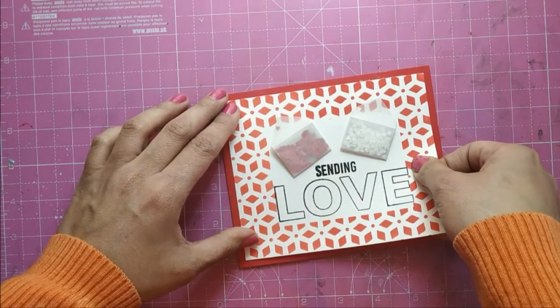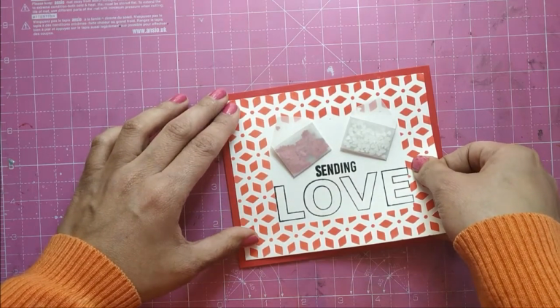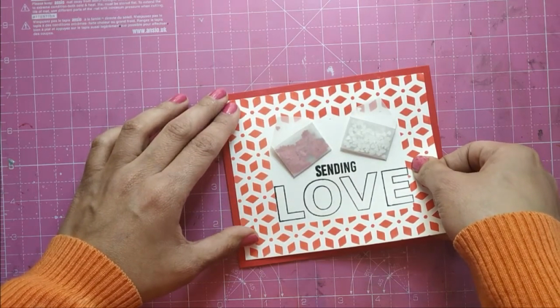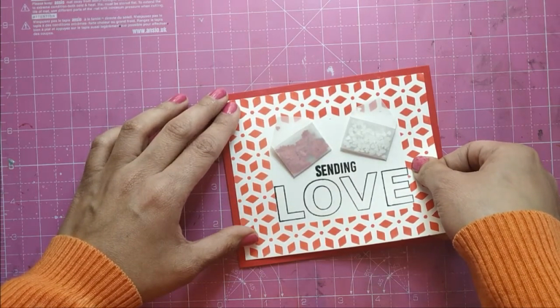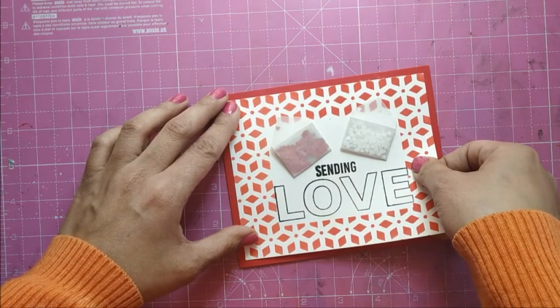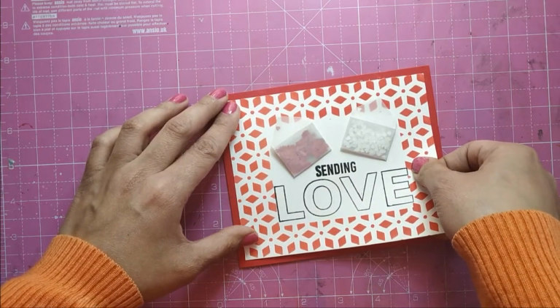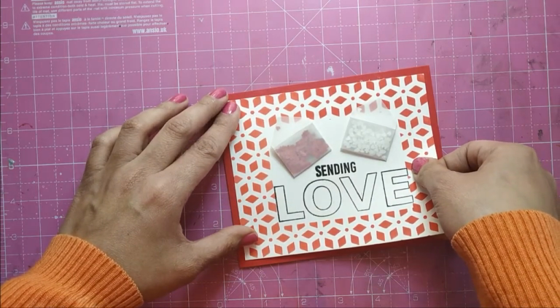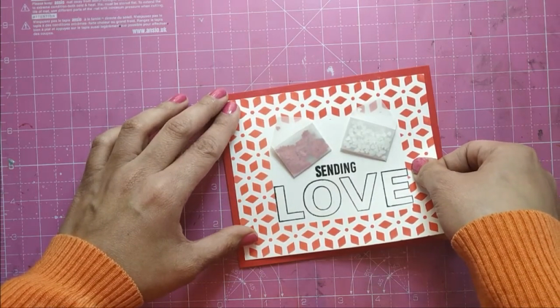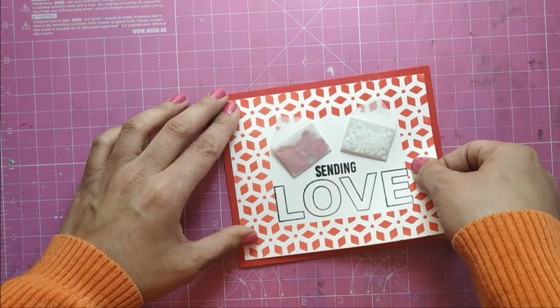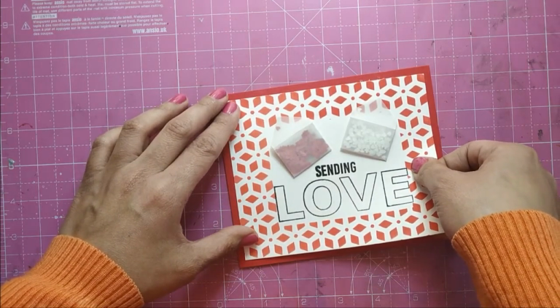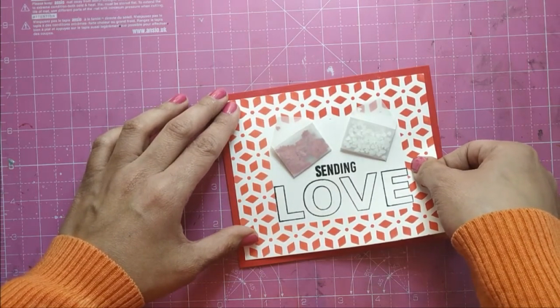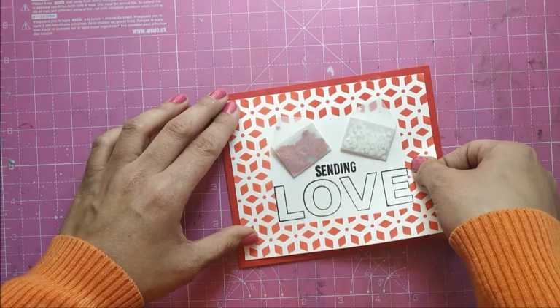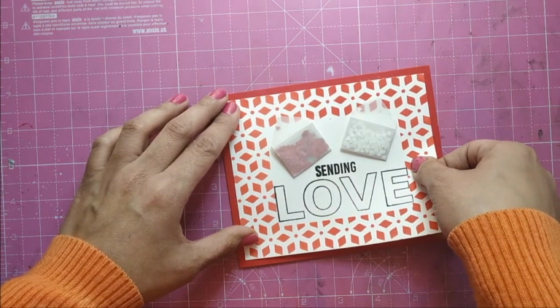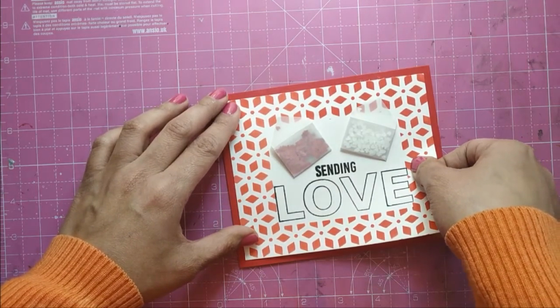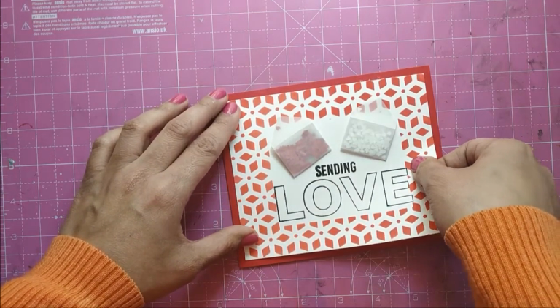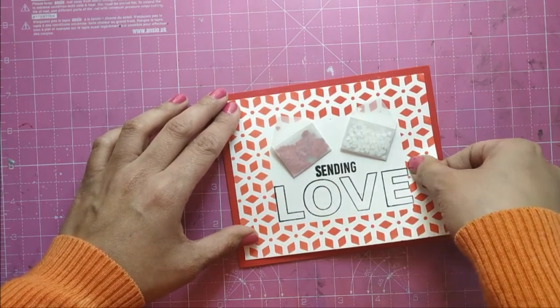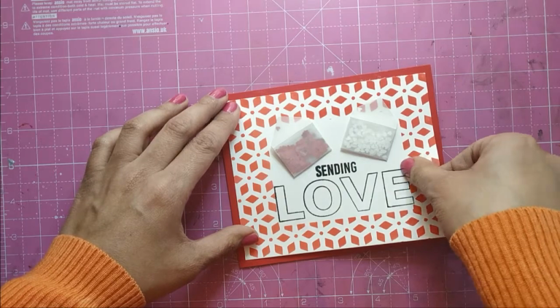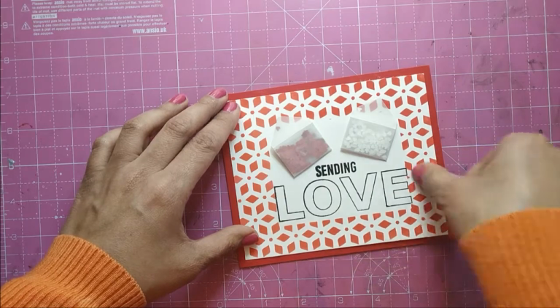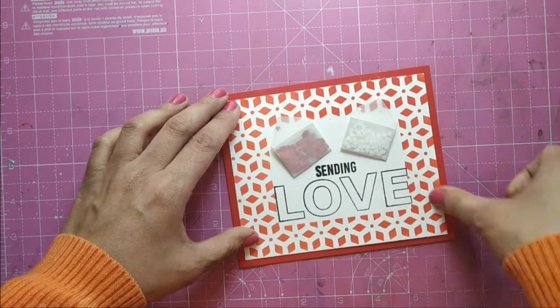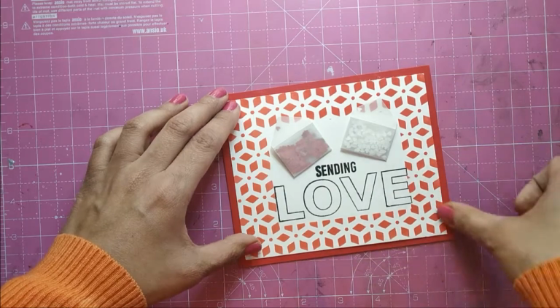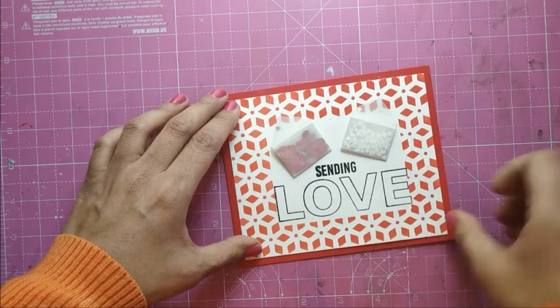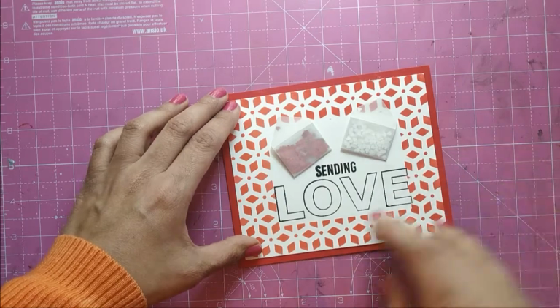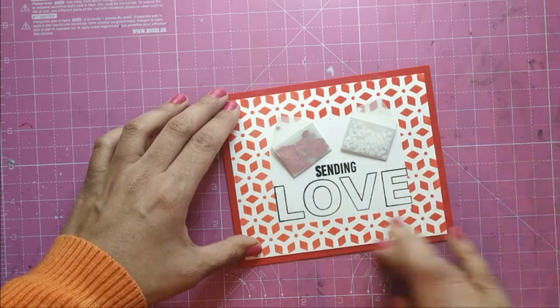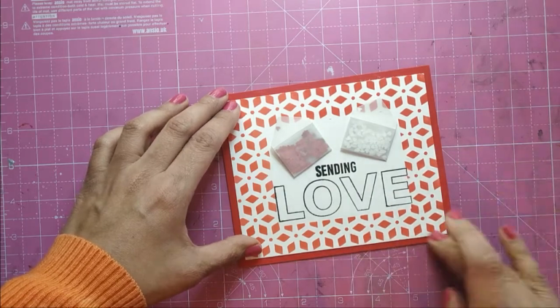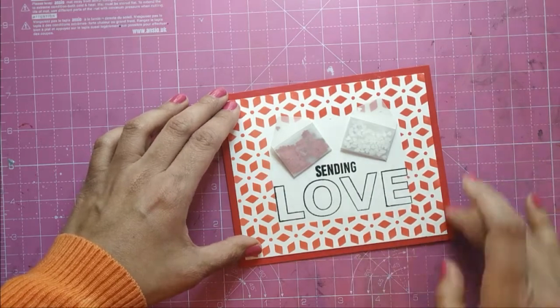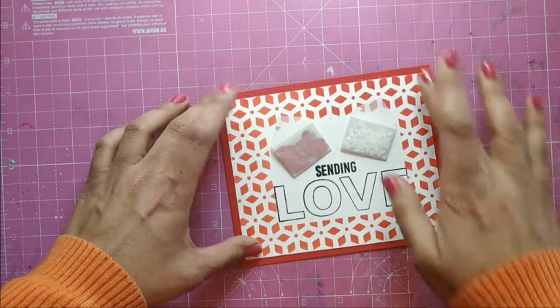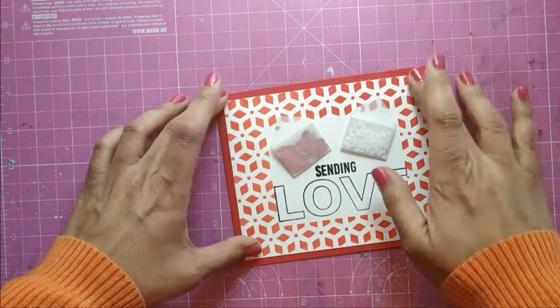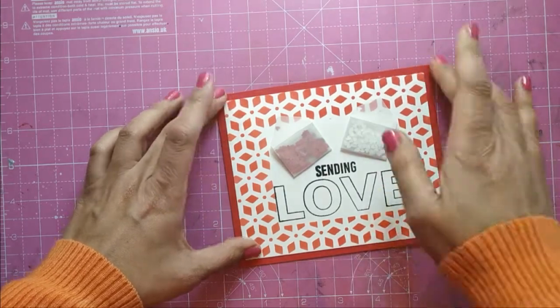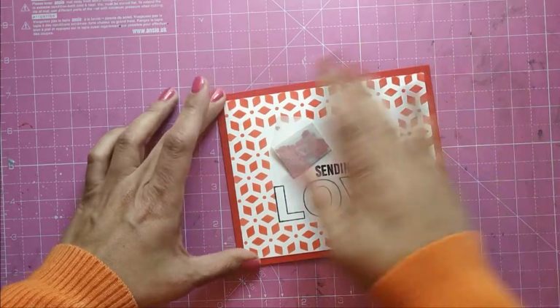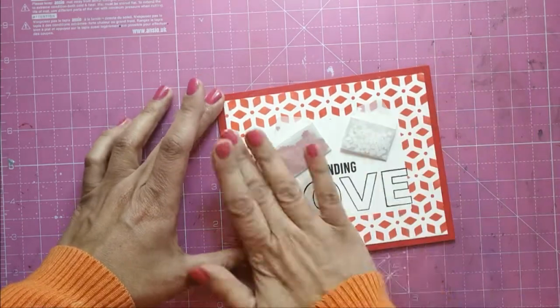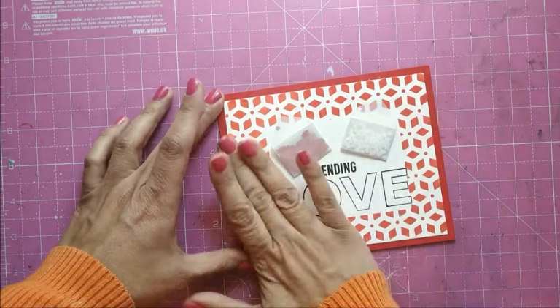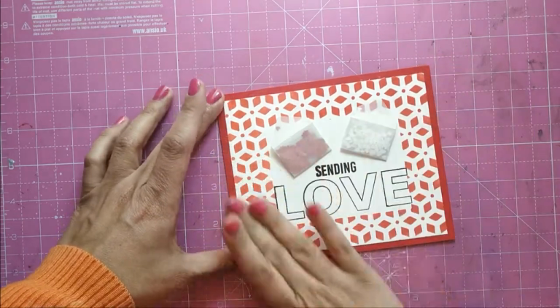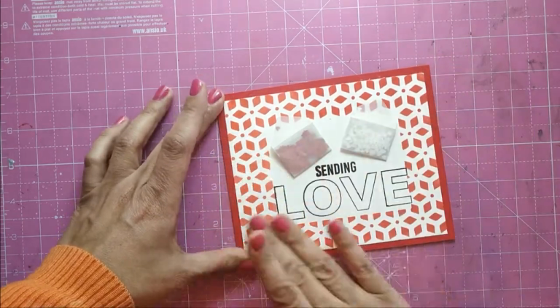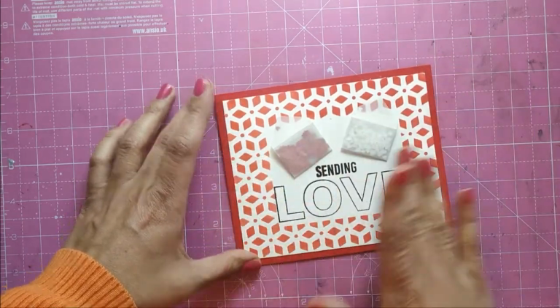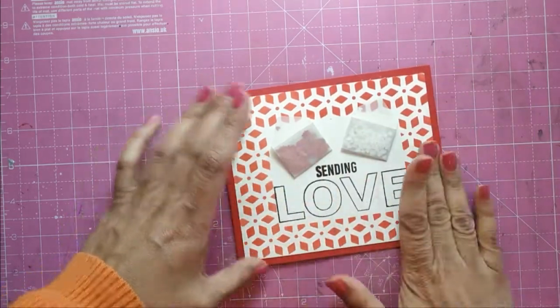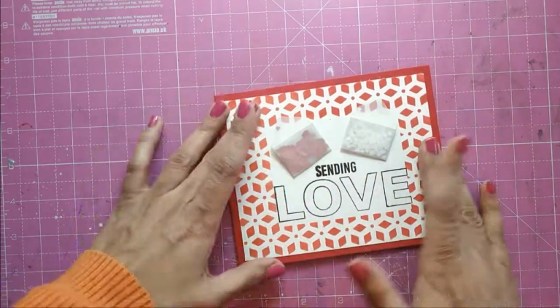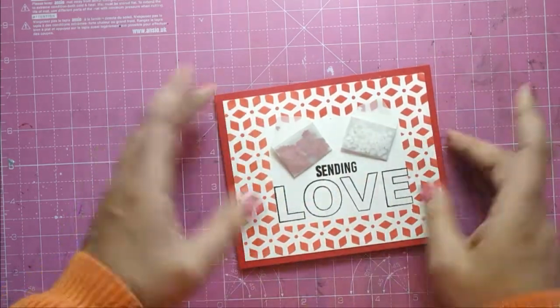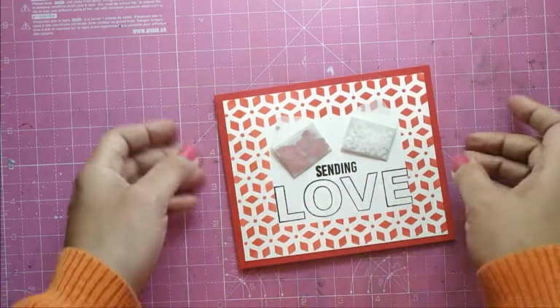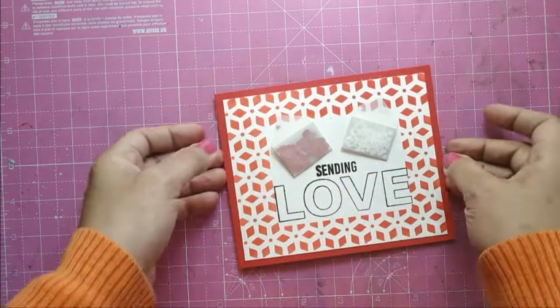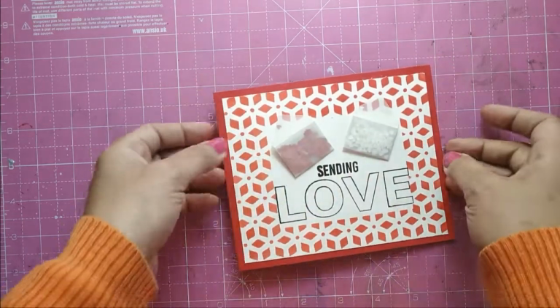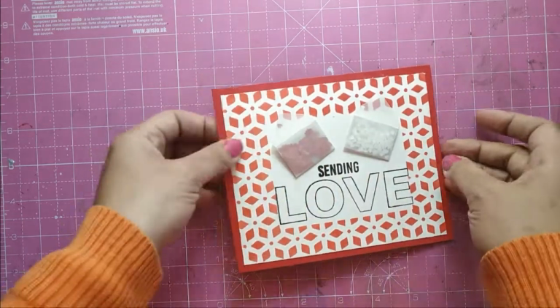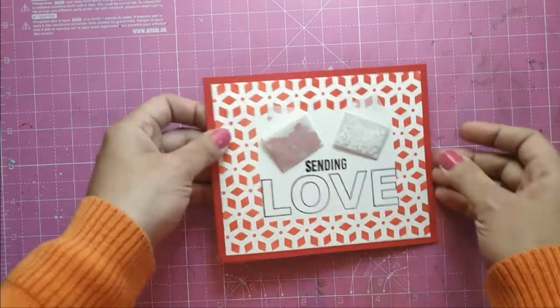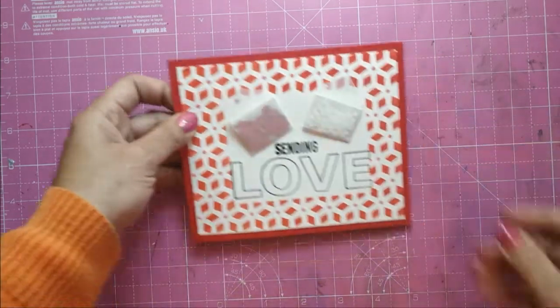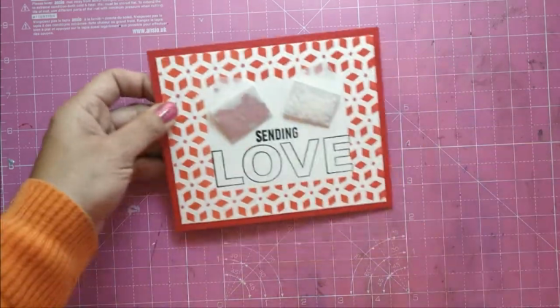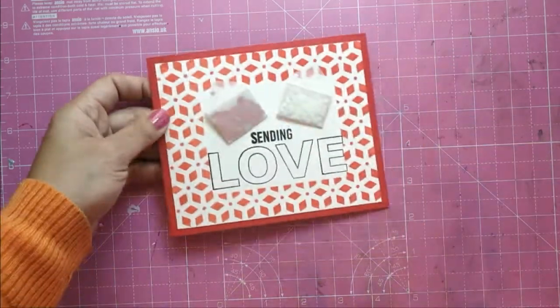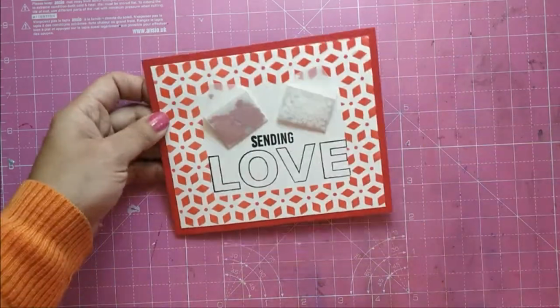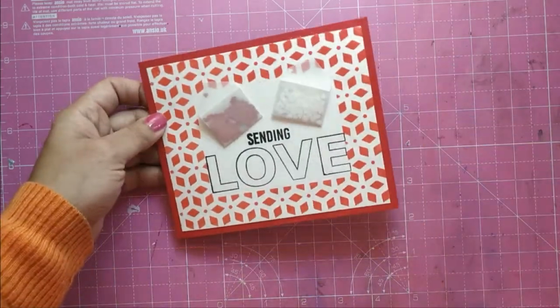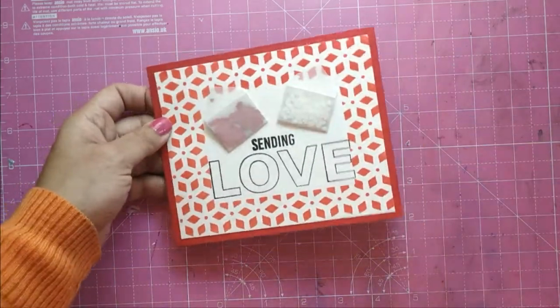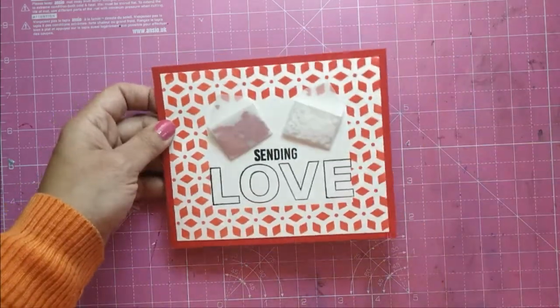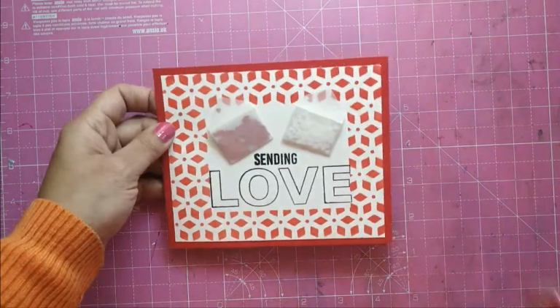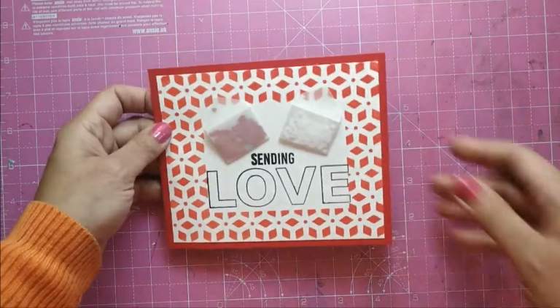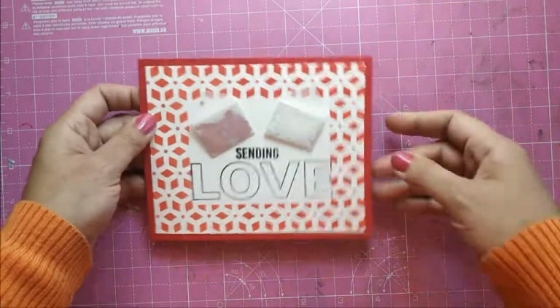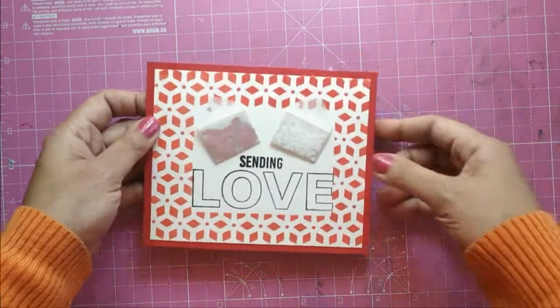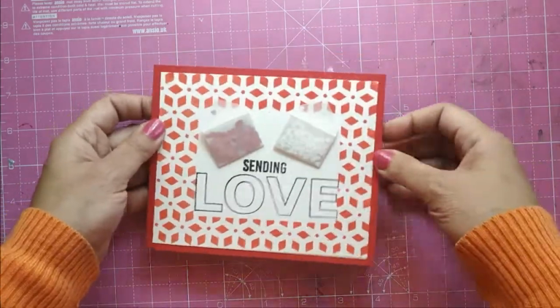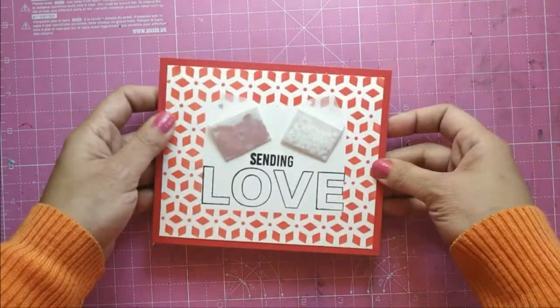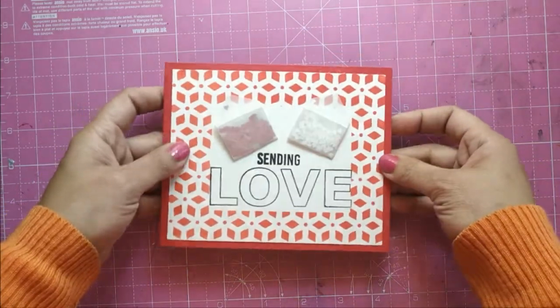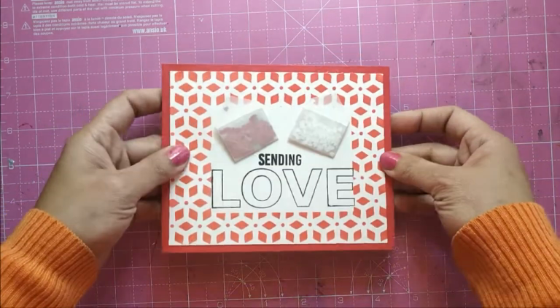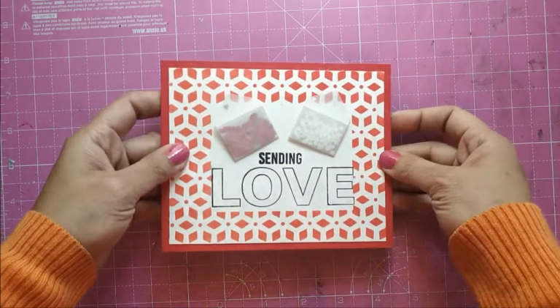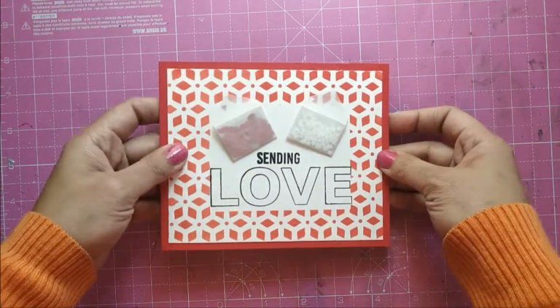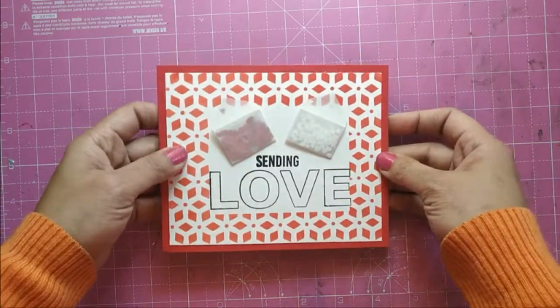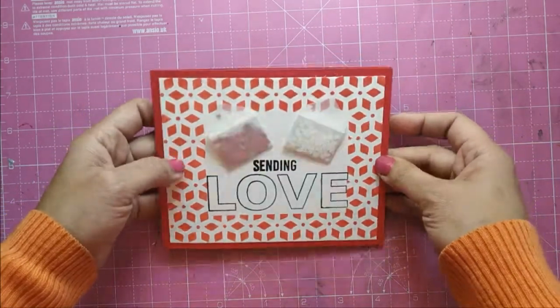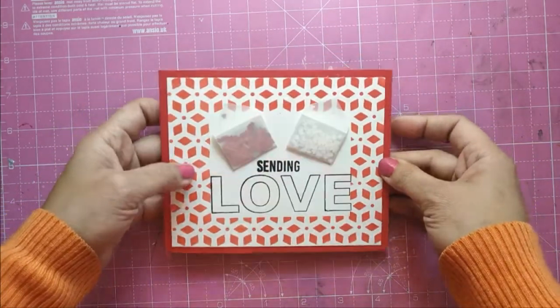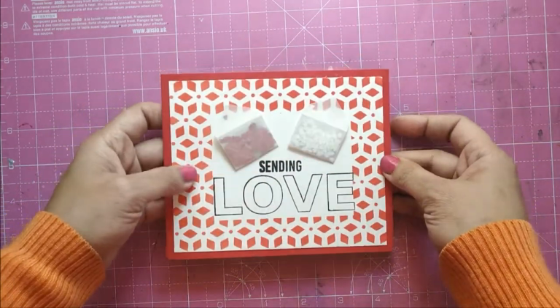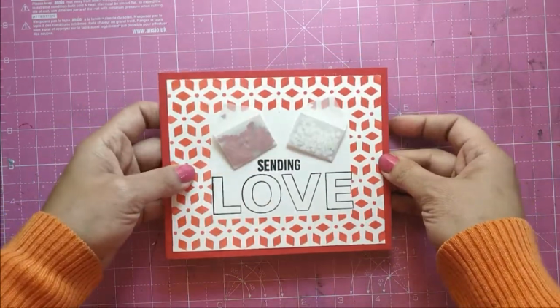I hope you liked my idea of using little hearts for making your own envelopes and would try them yourself.